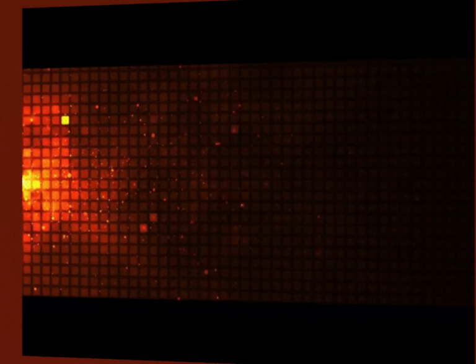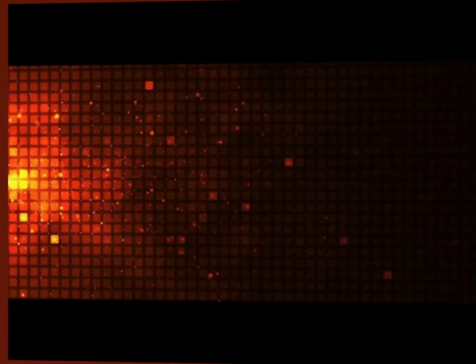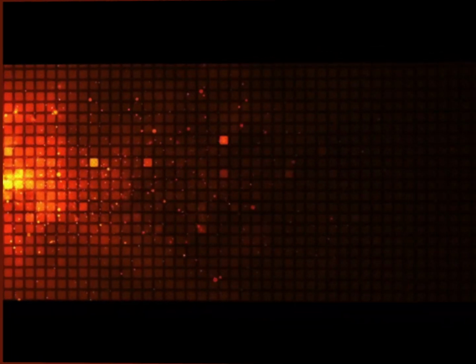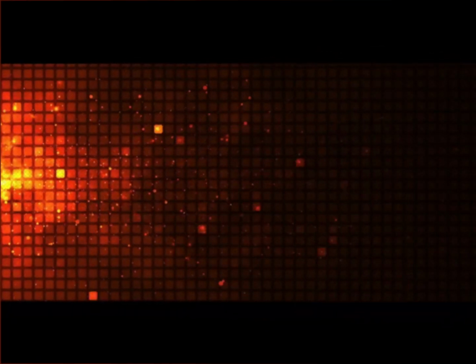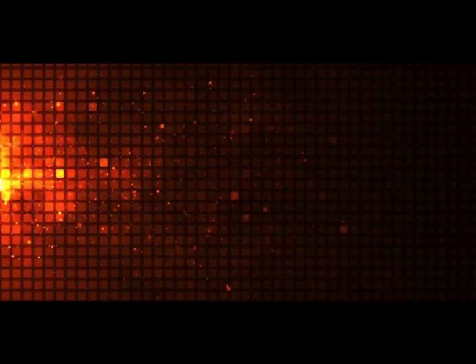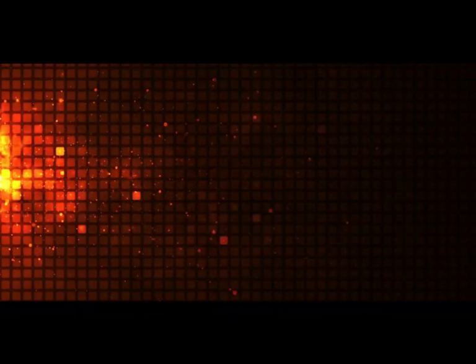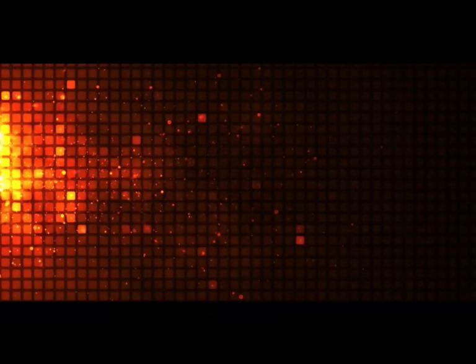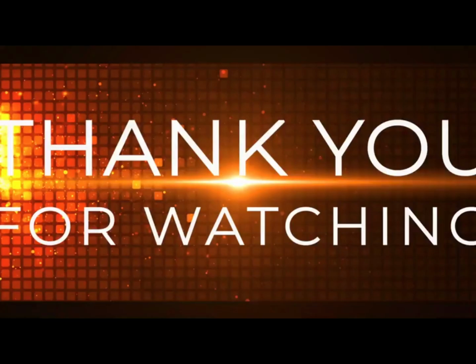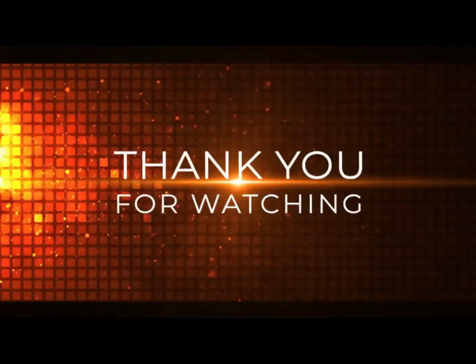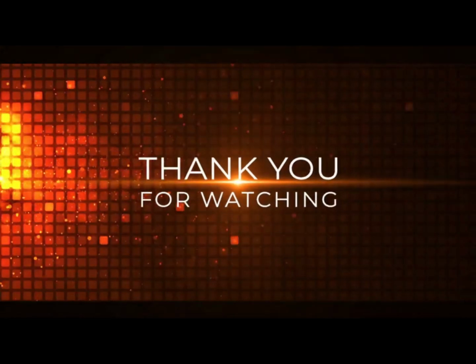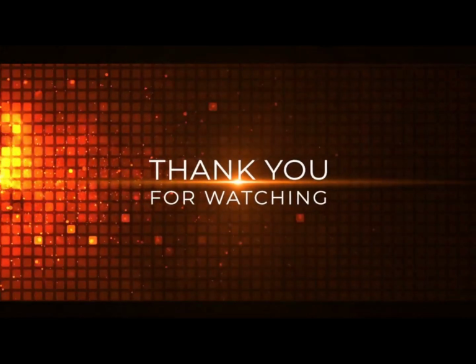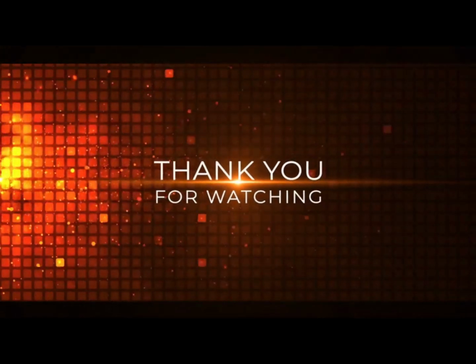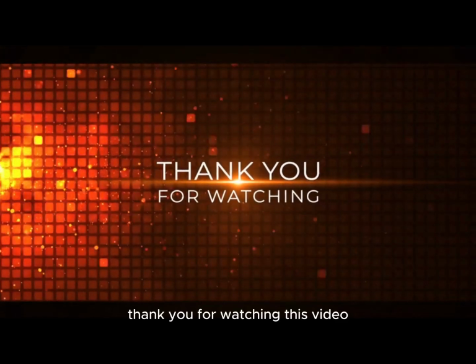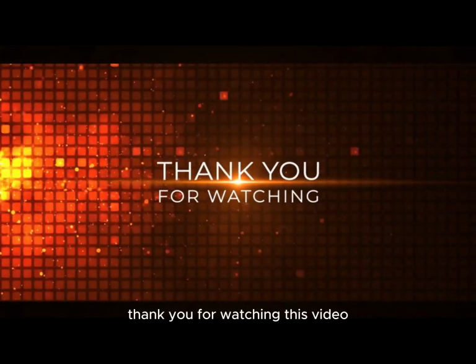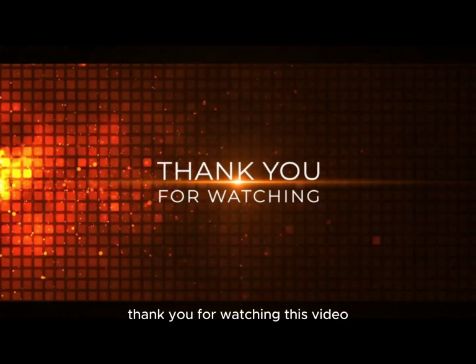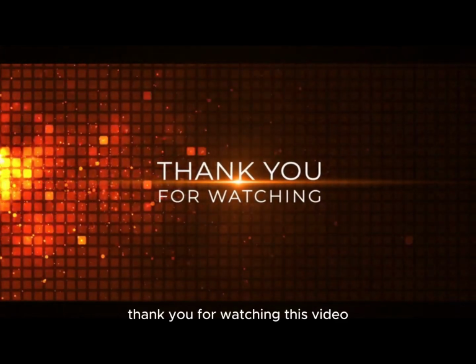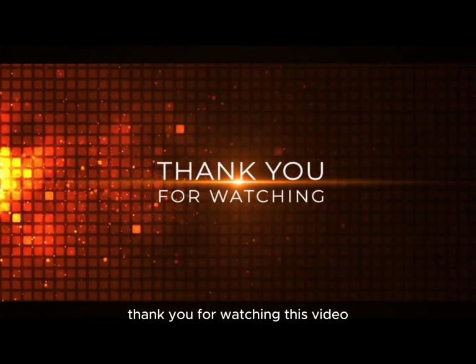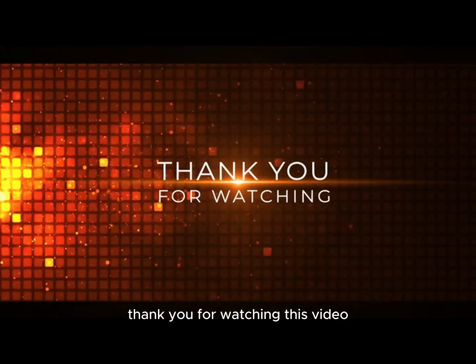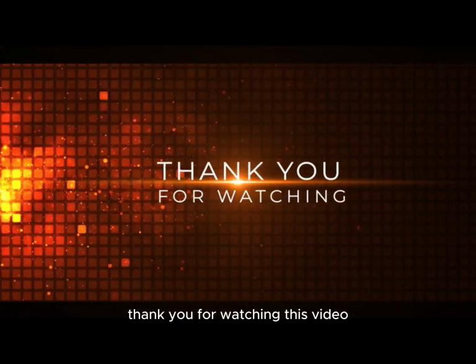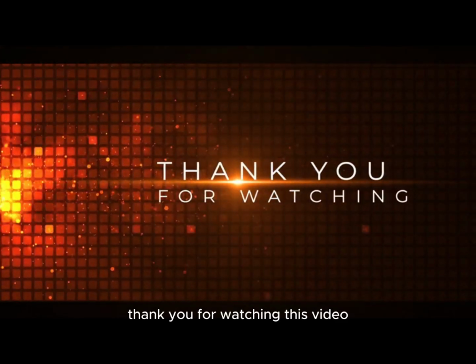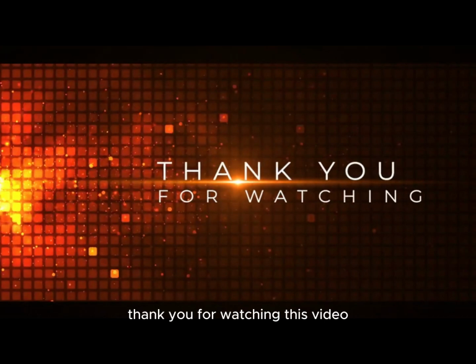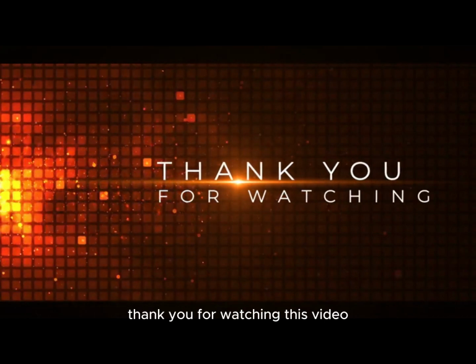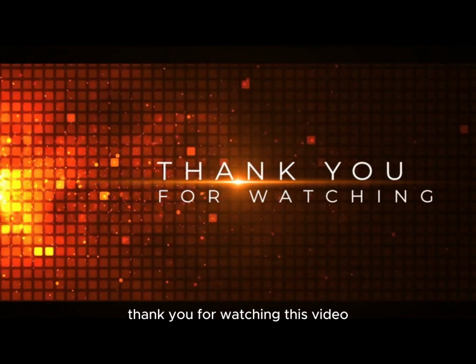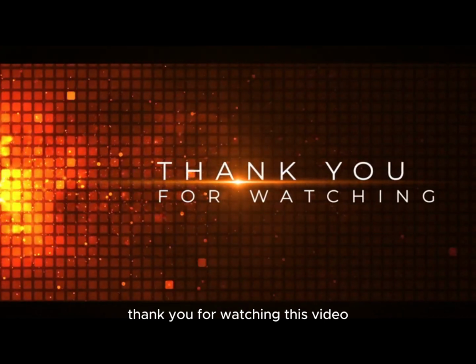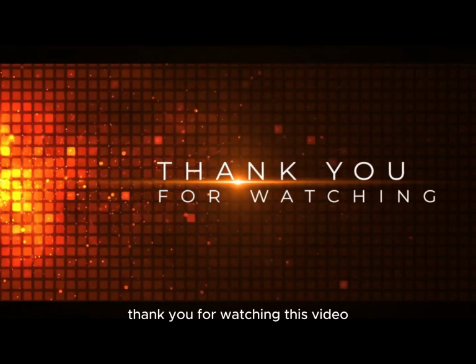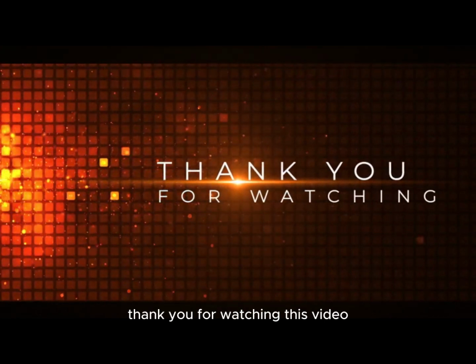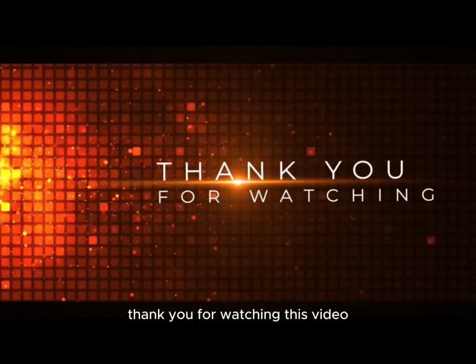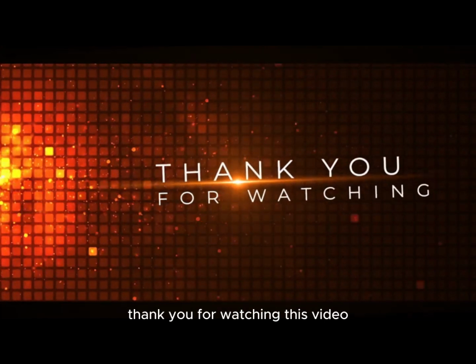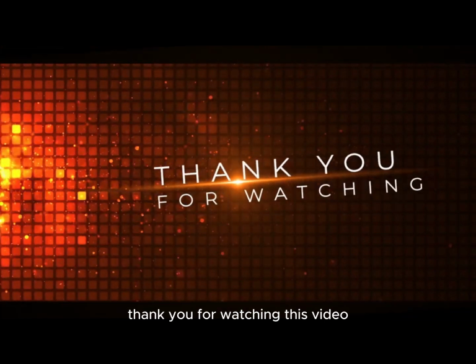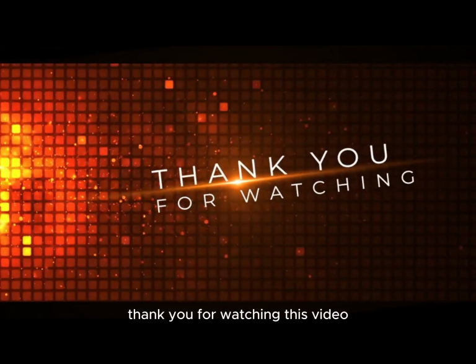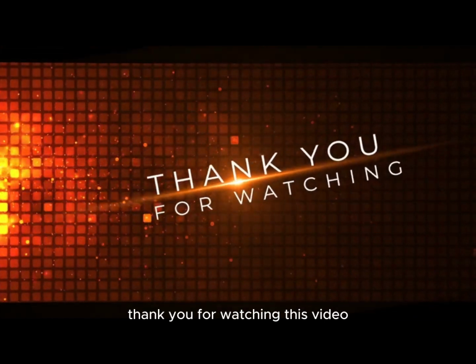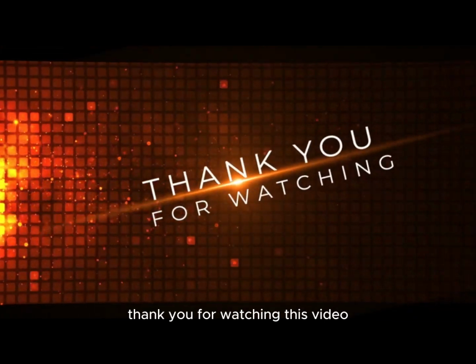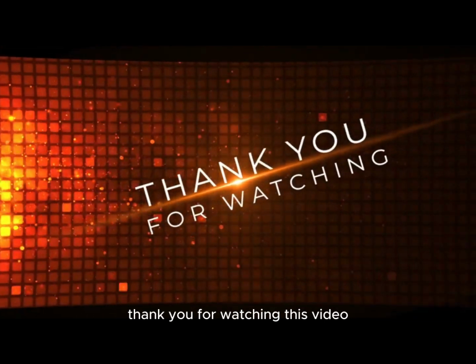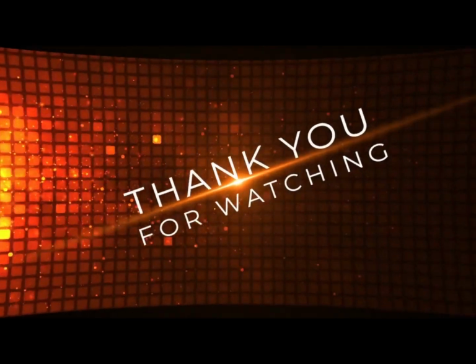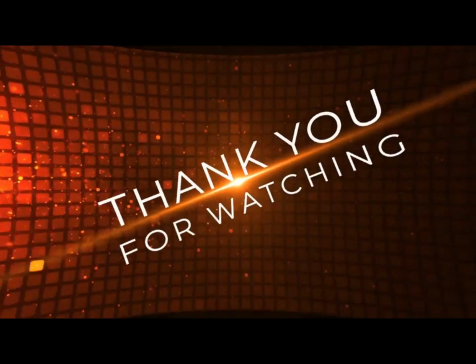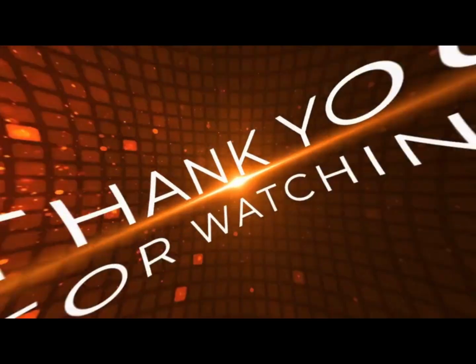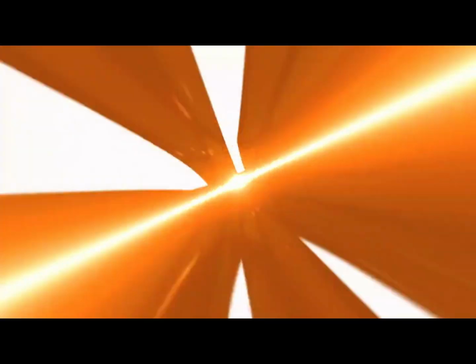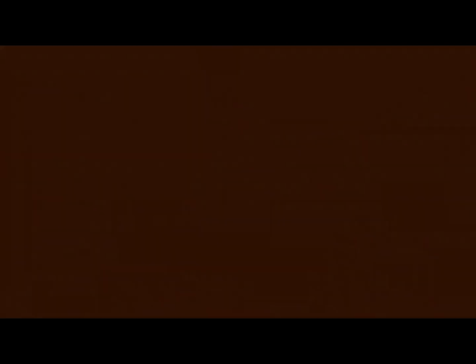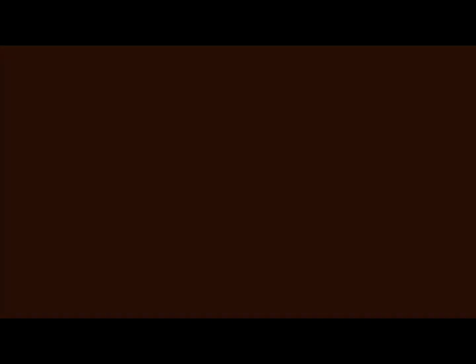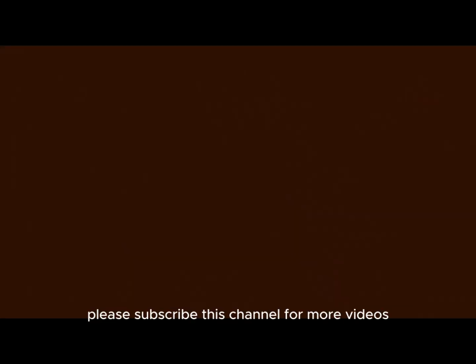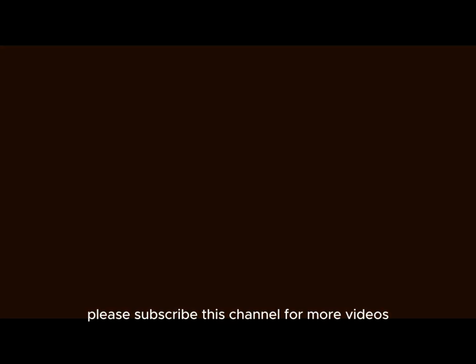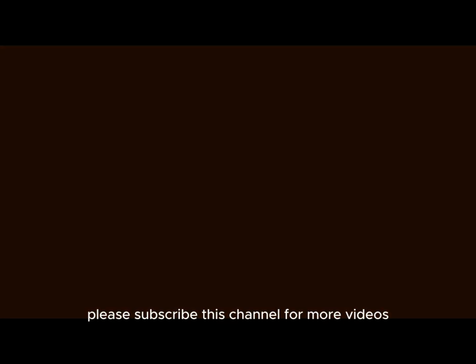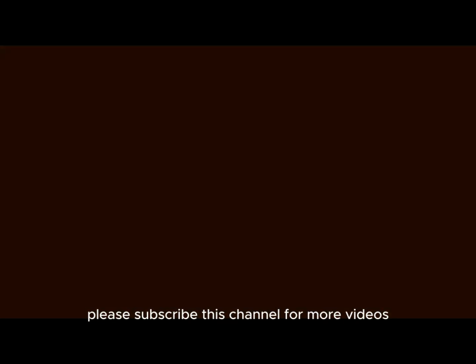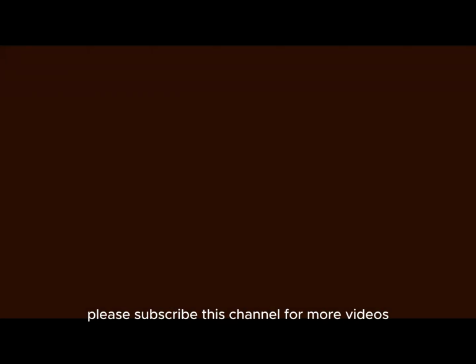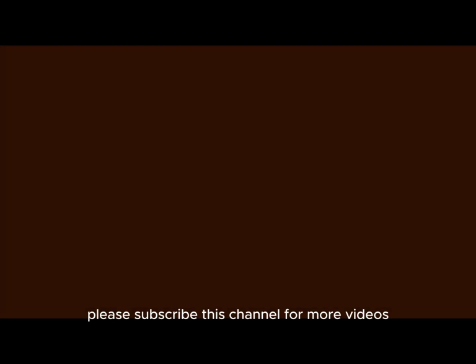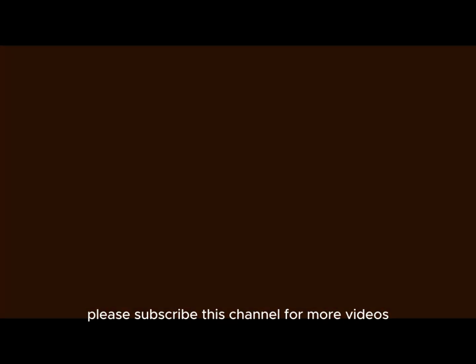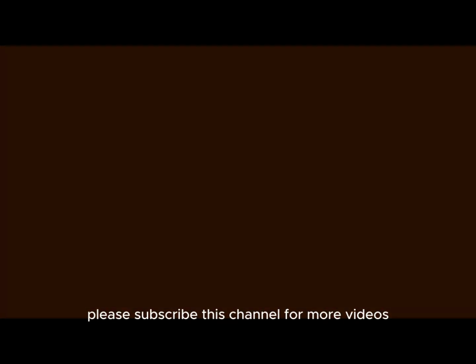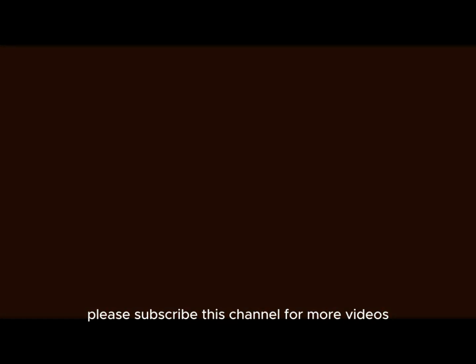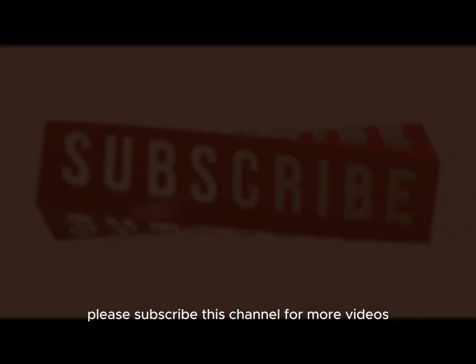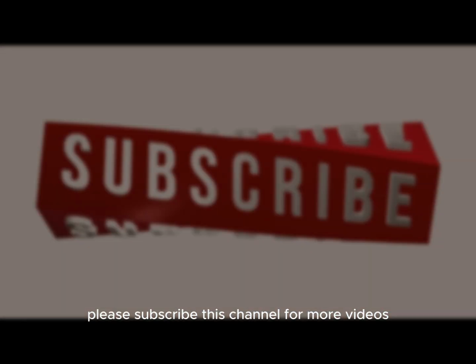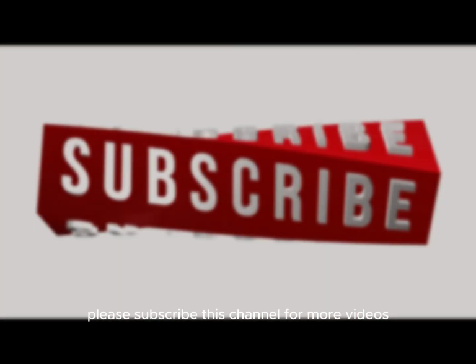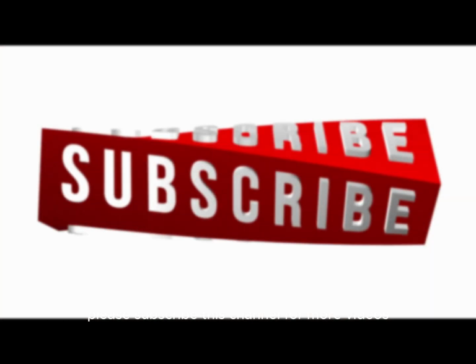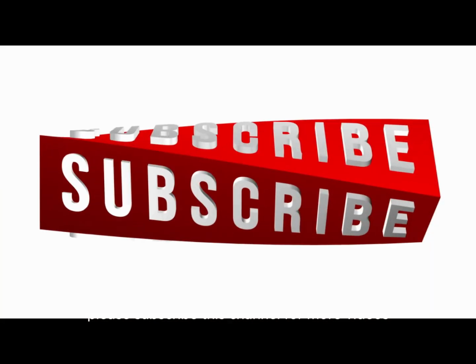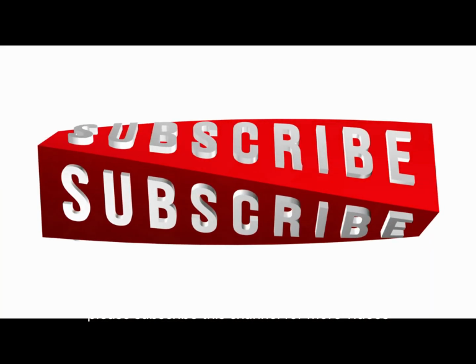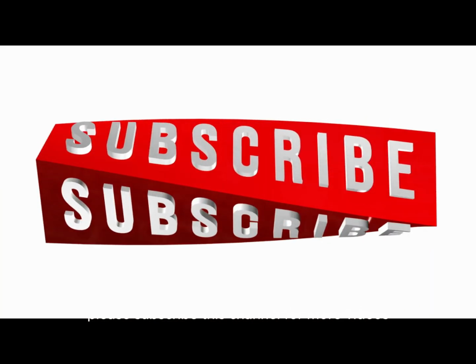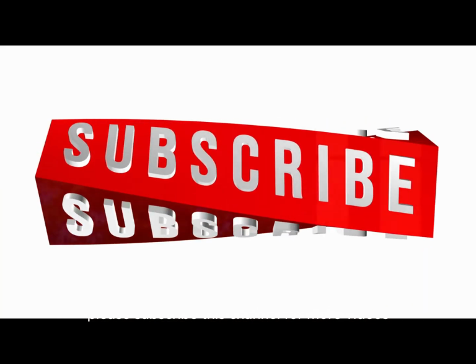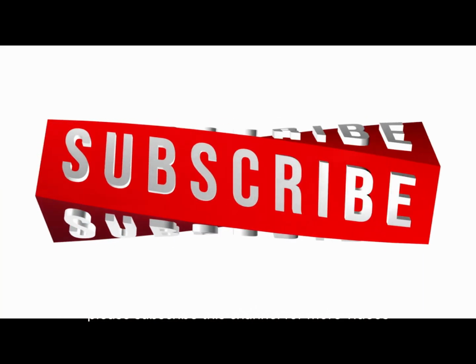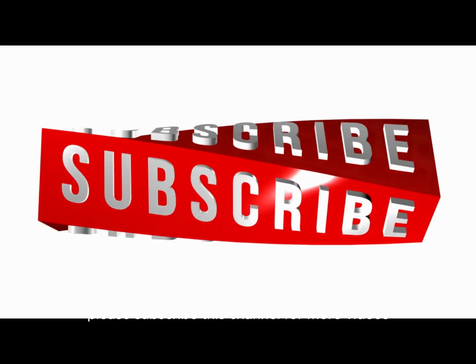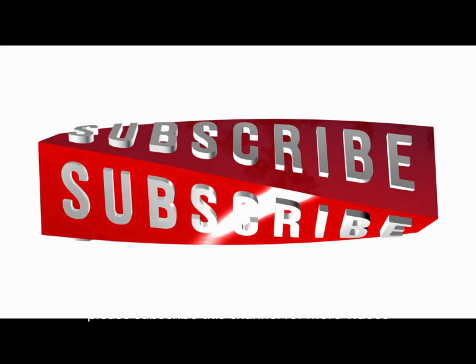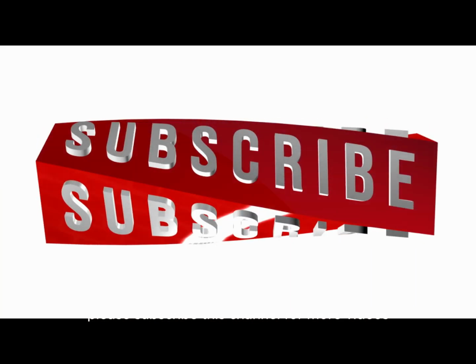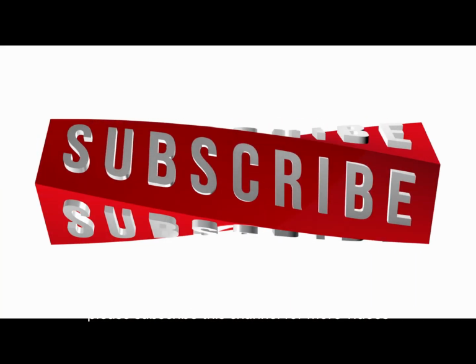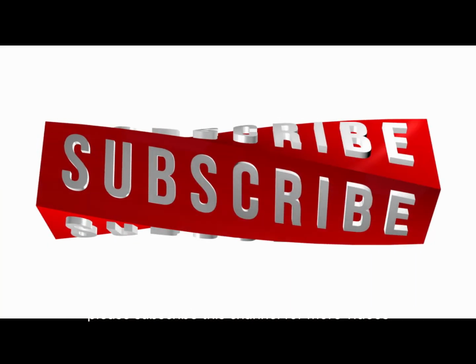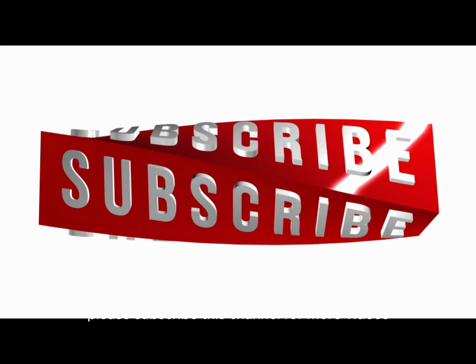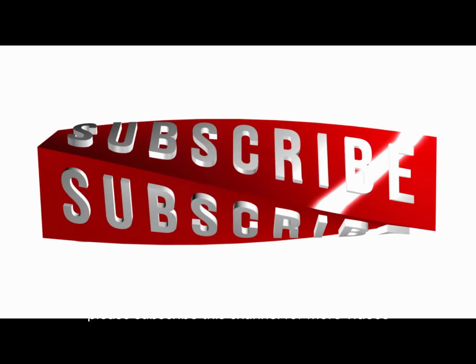Thank you for watching this video. Please subscribe to this channel for more videos.